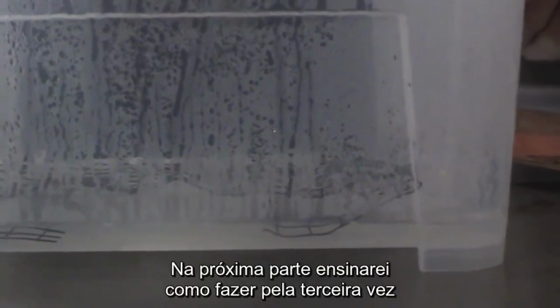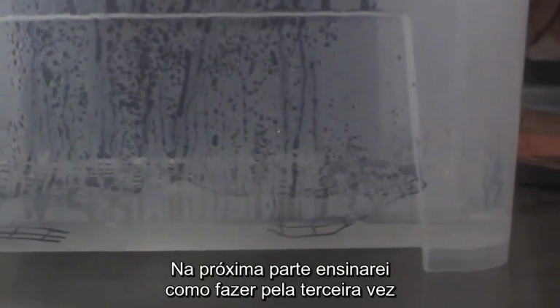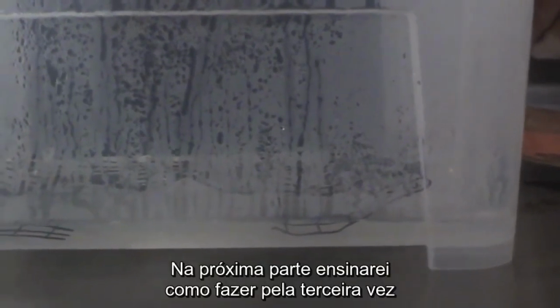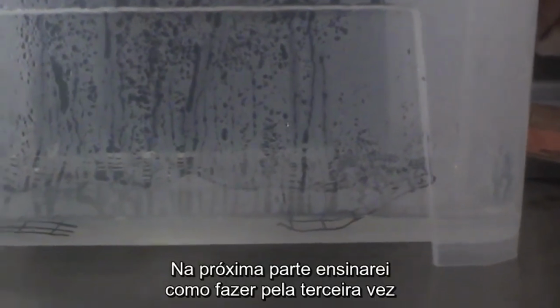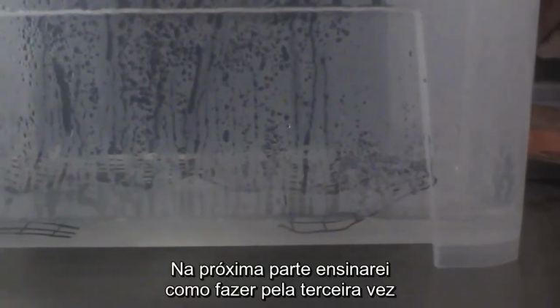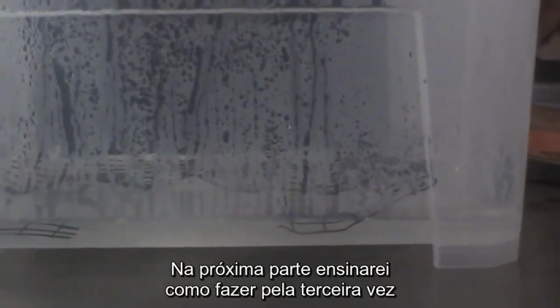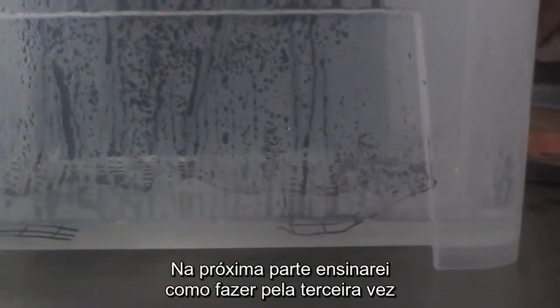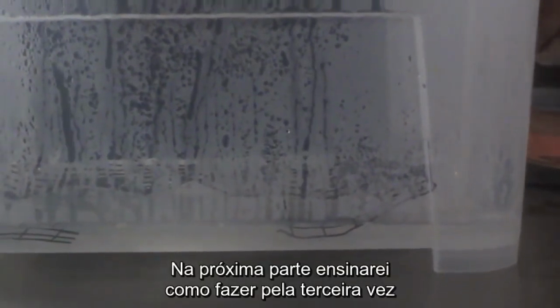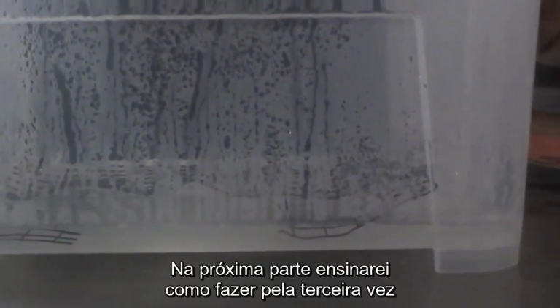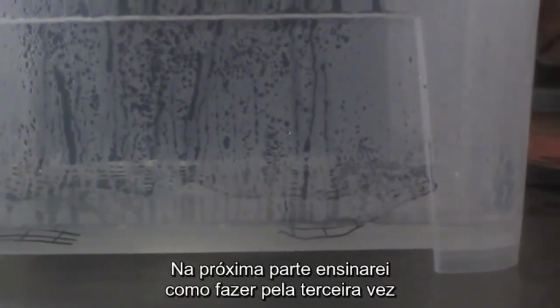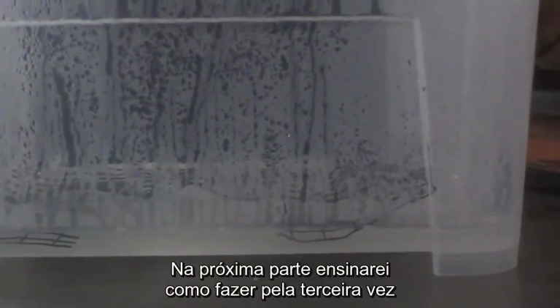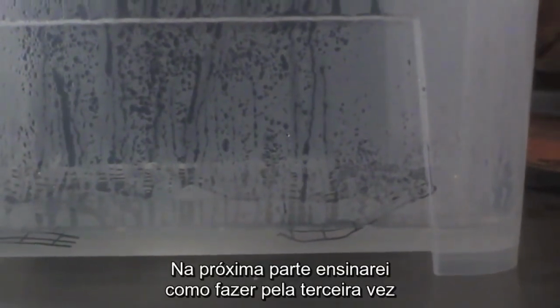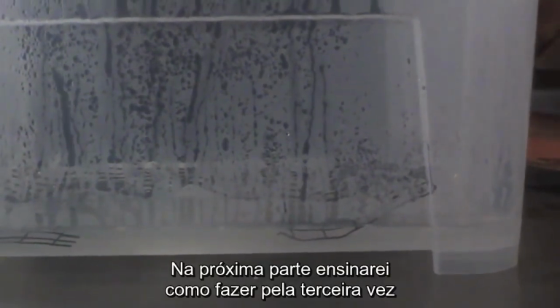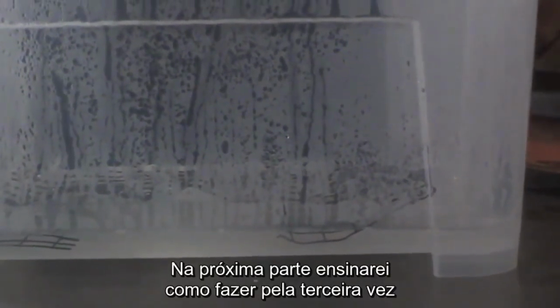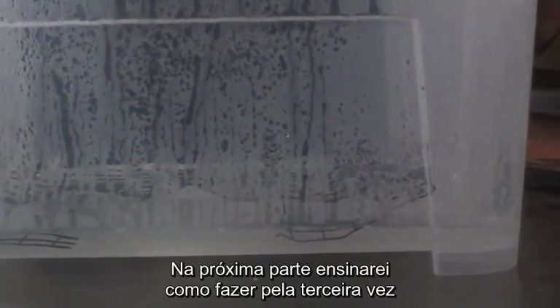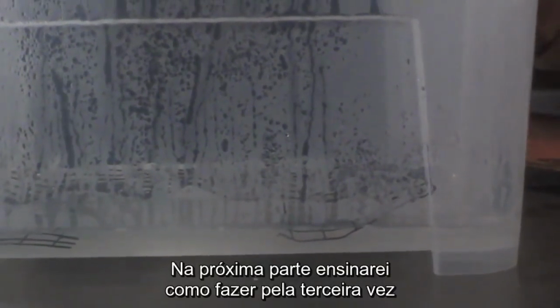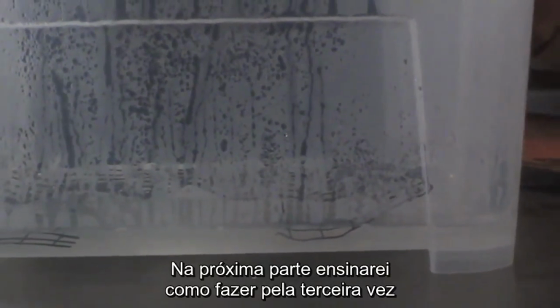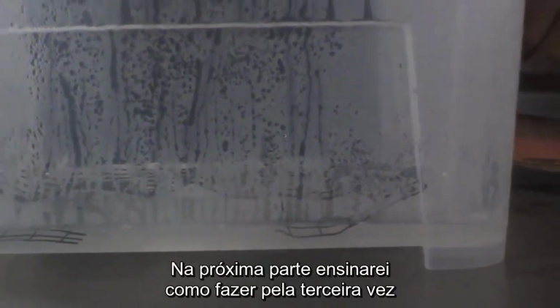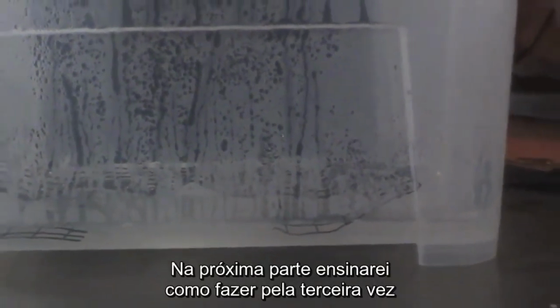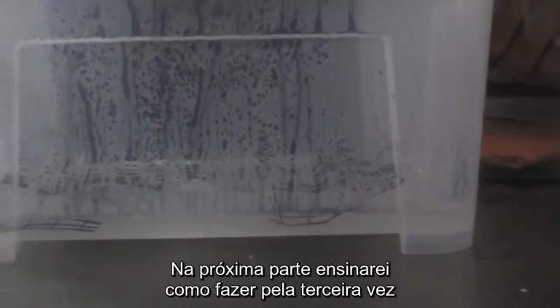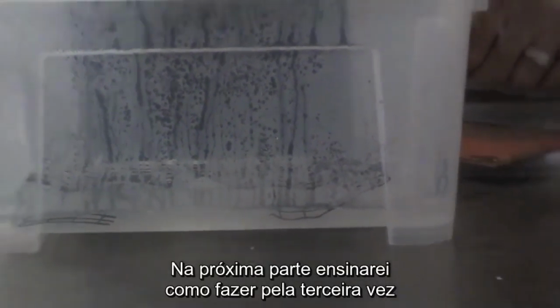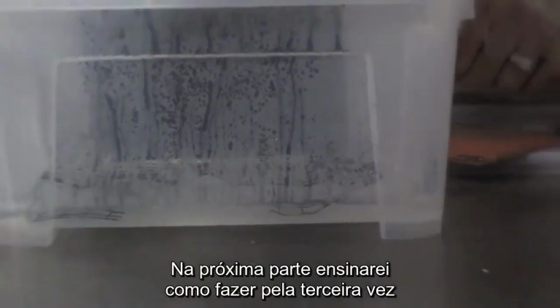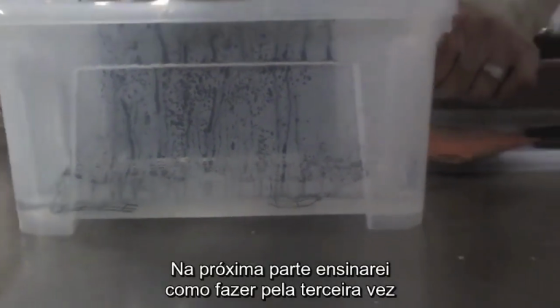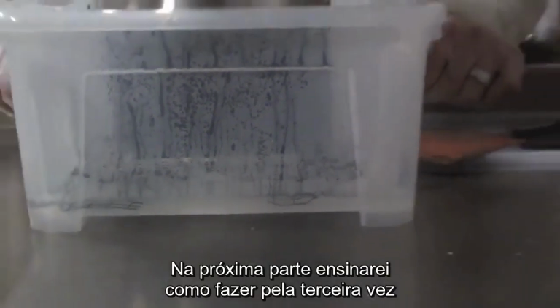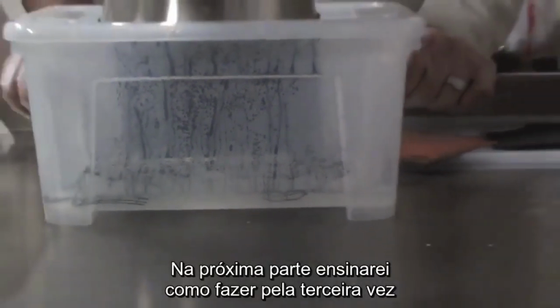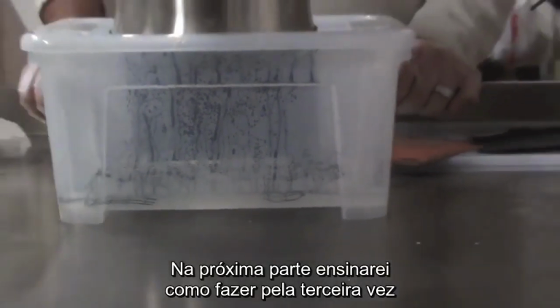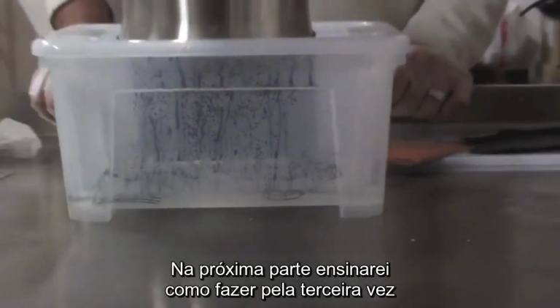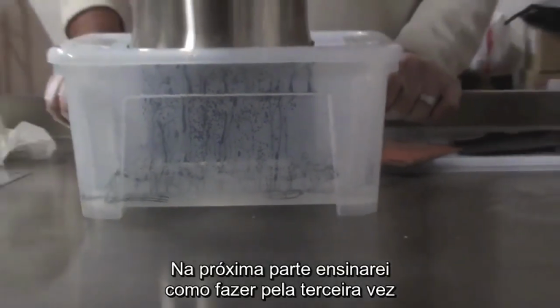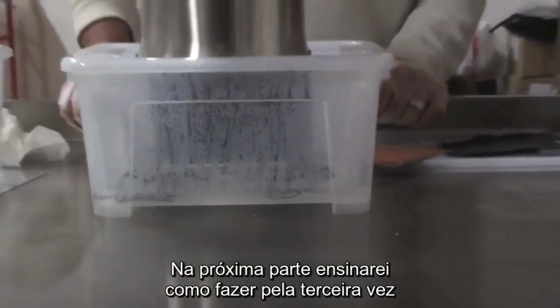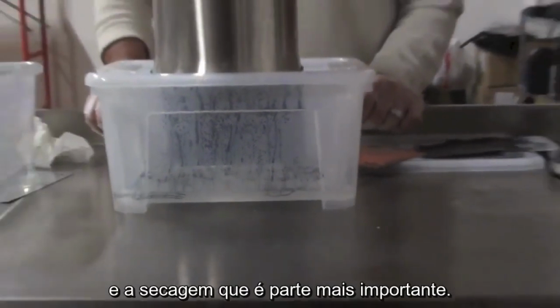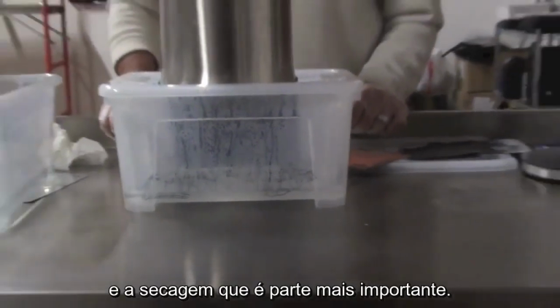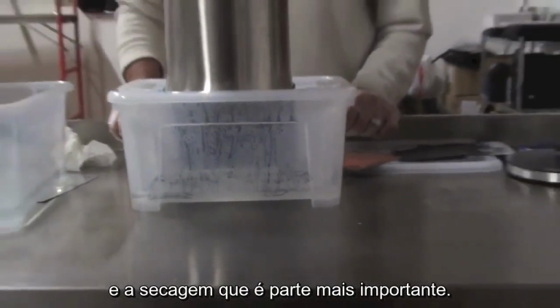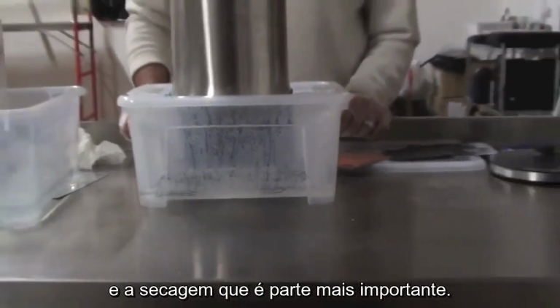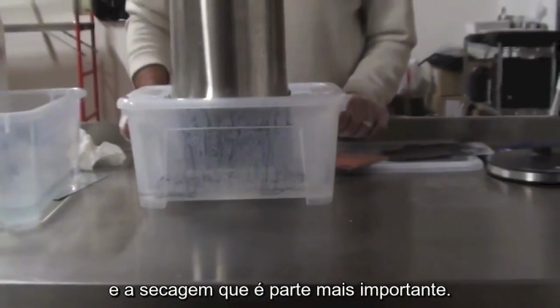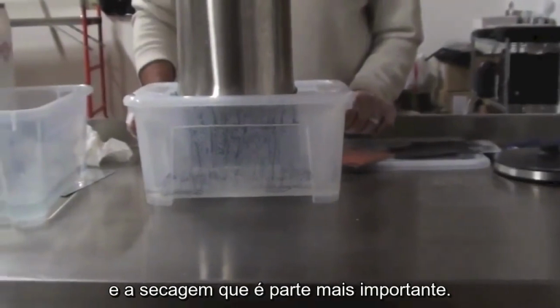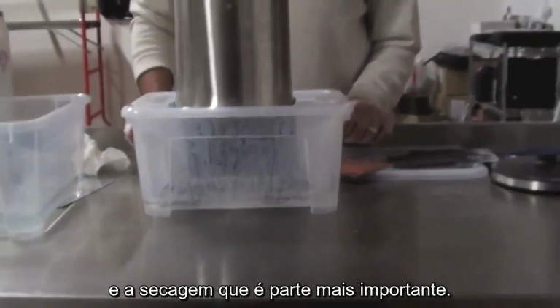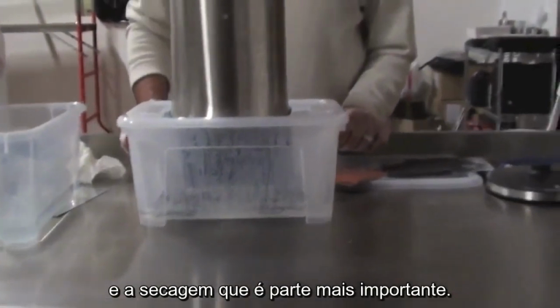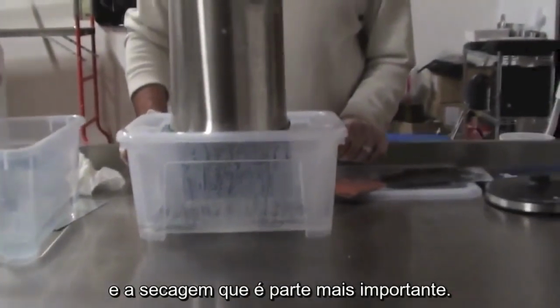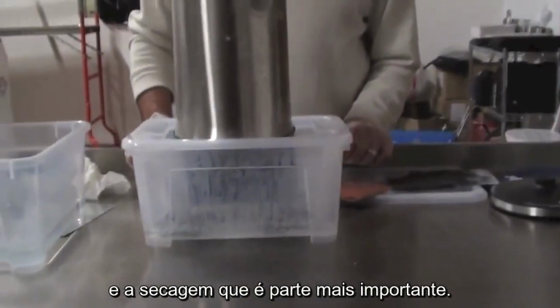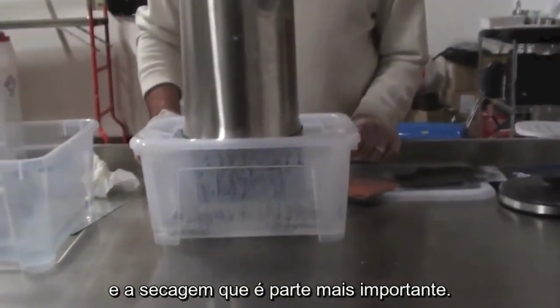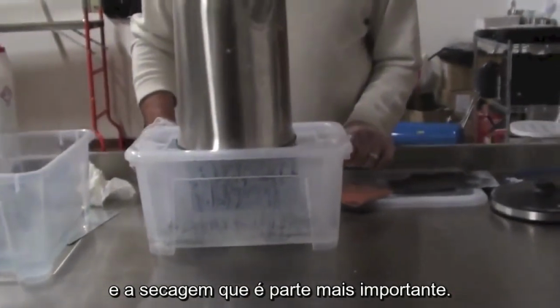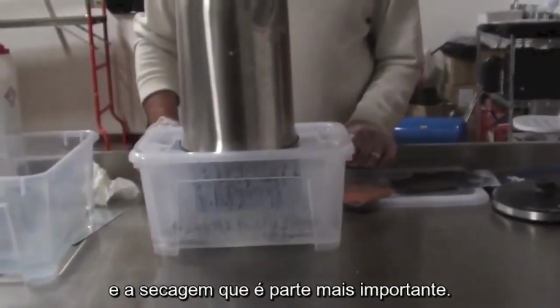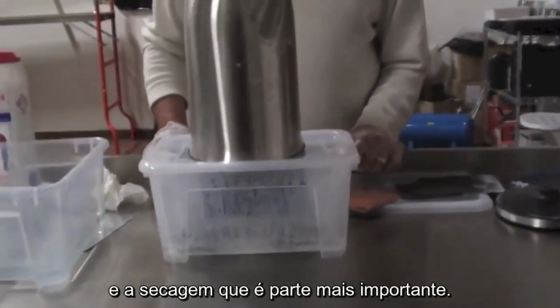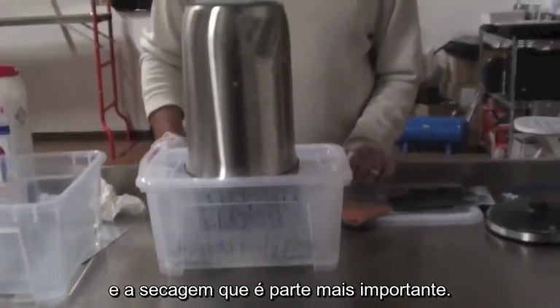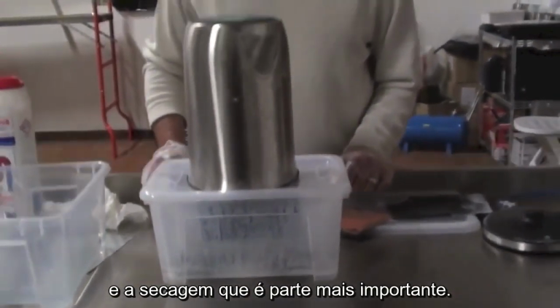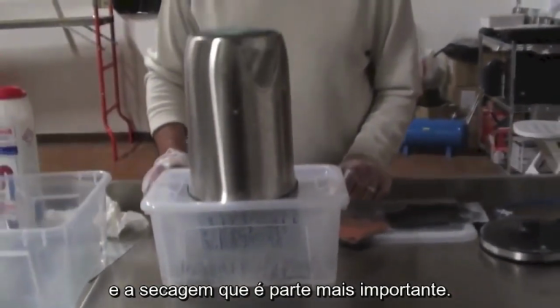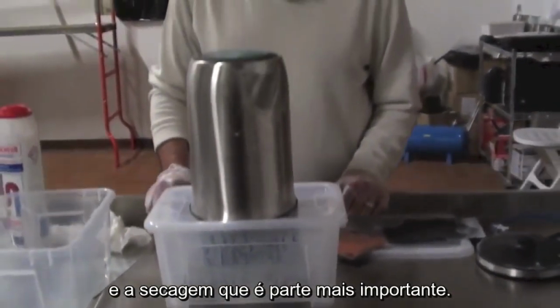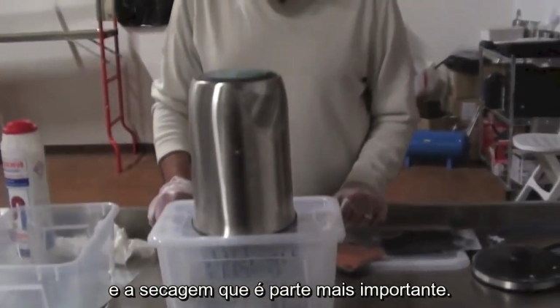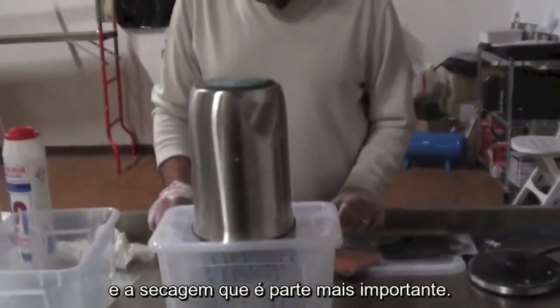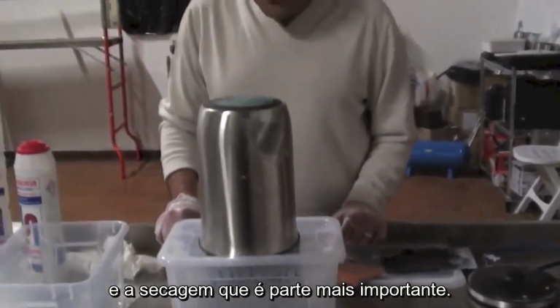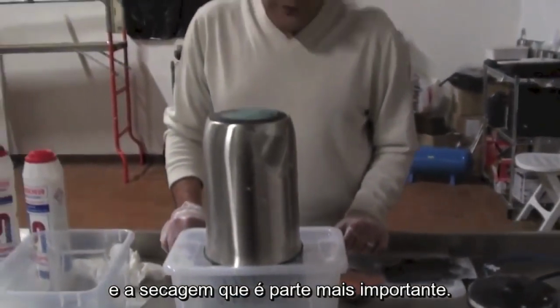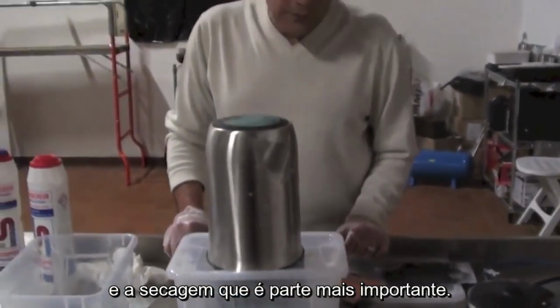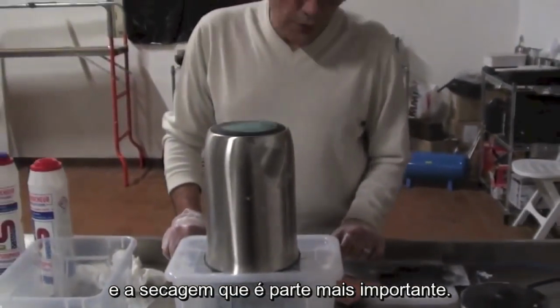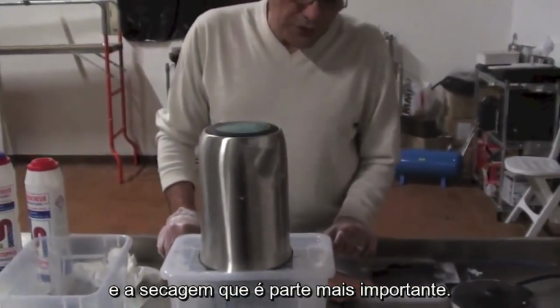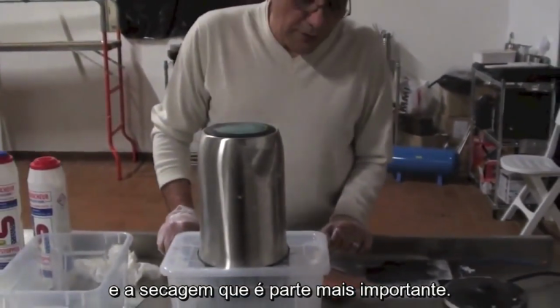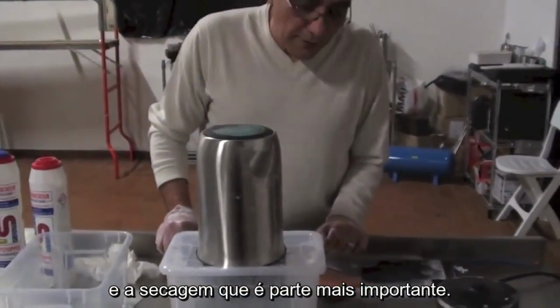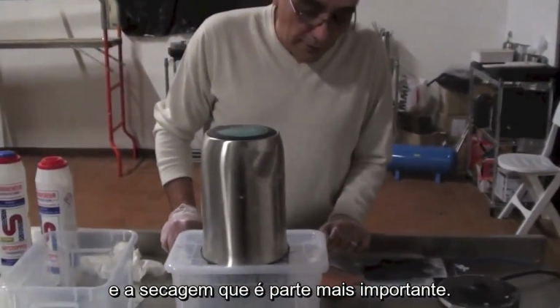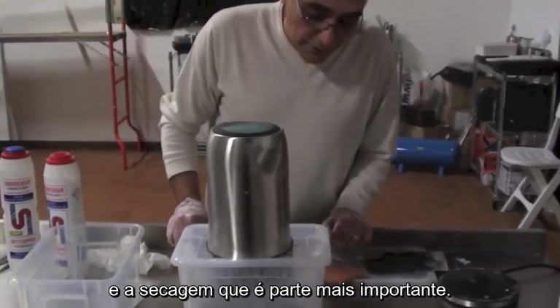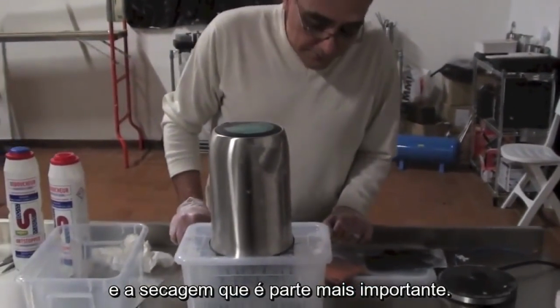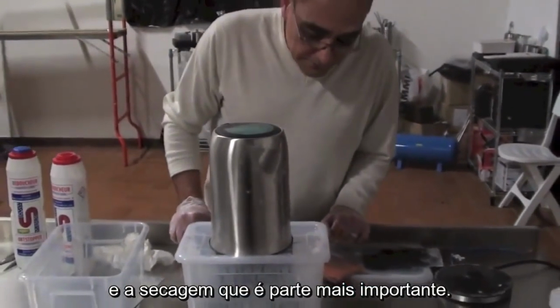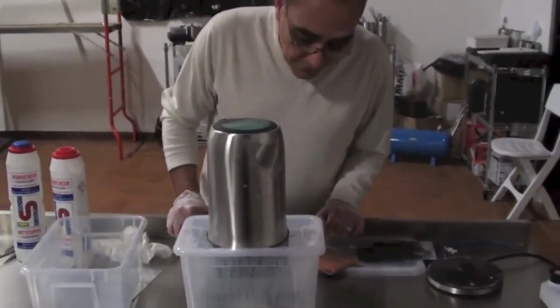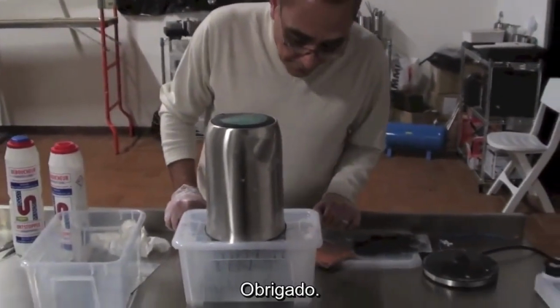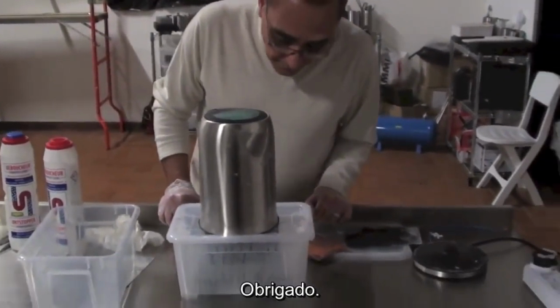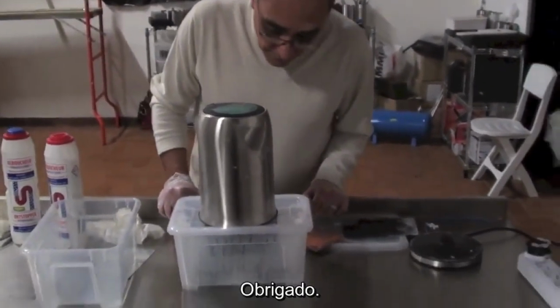And in the next video, we are going to show how to do it a third time — and drying, which is the most important thing. Thank you.